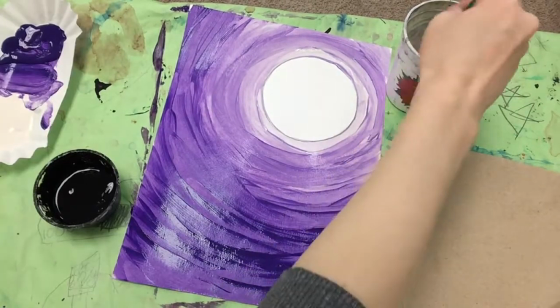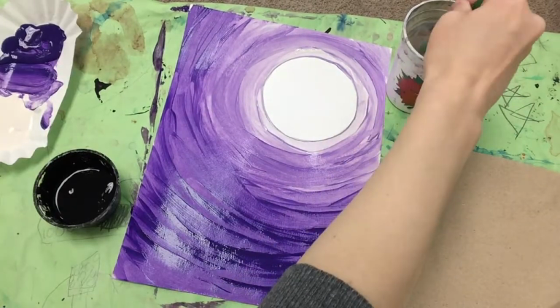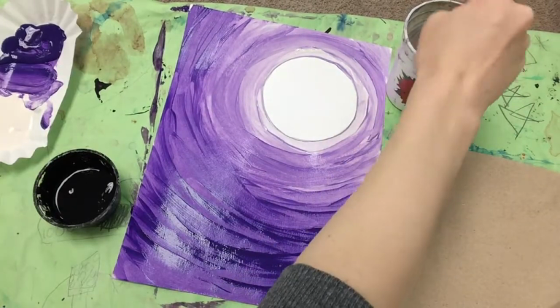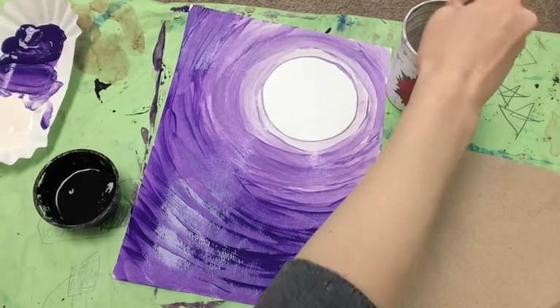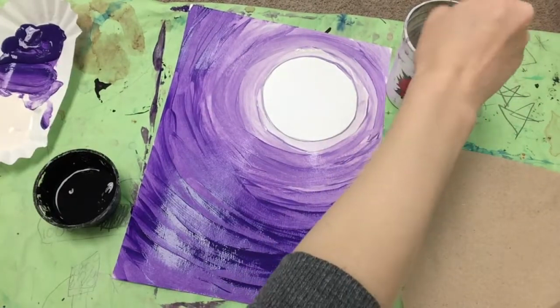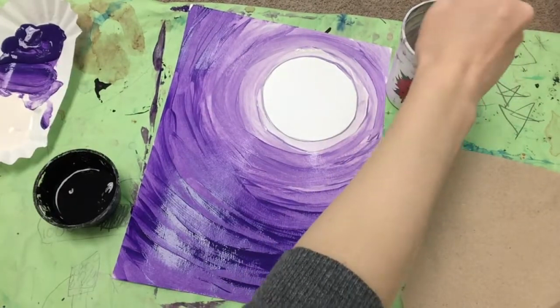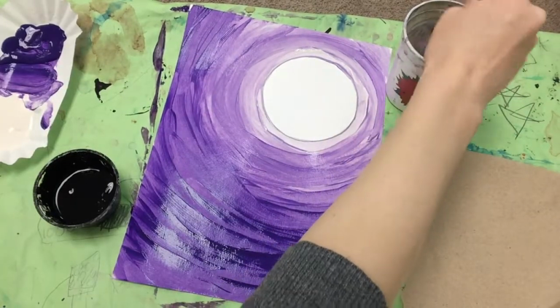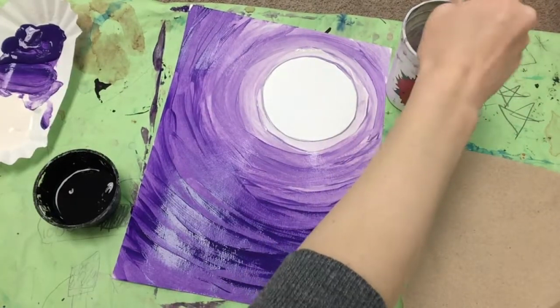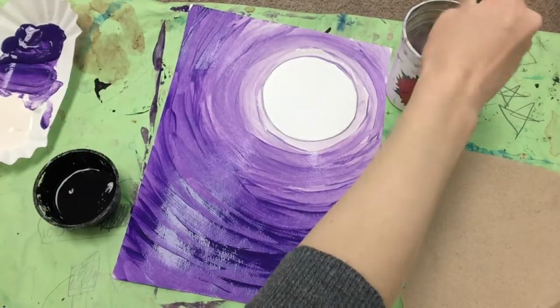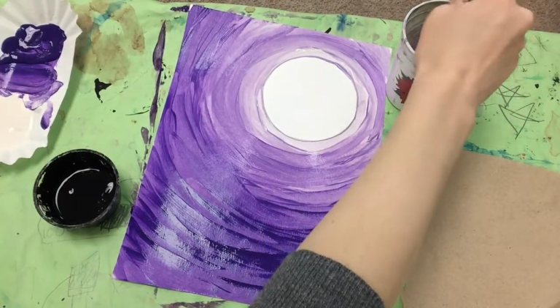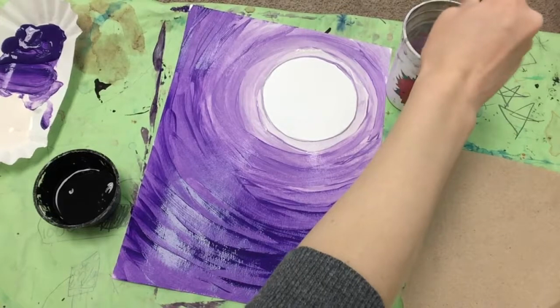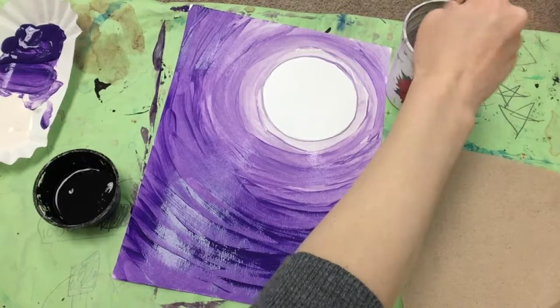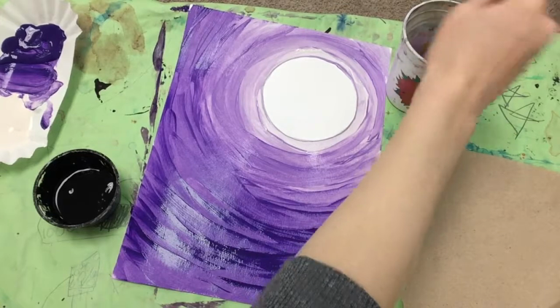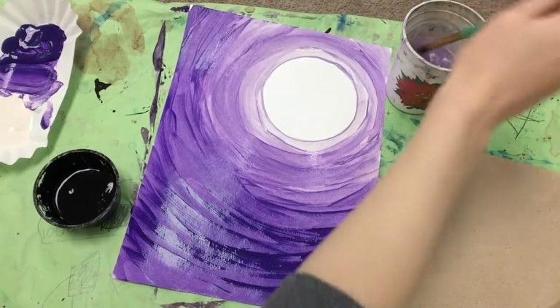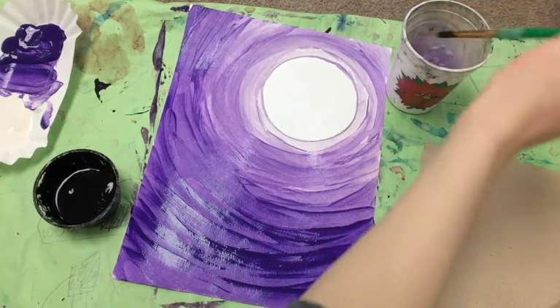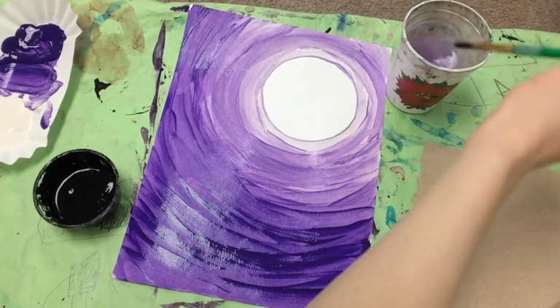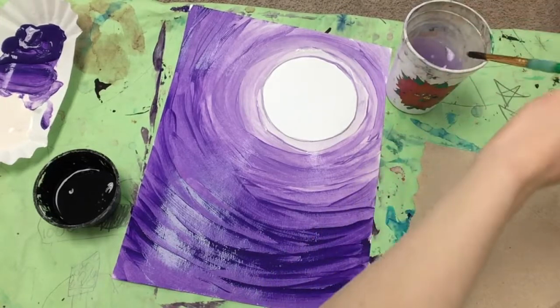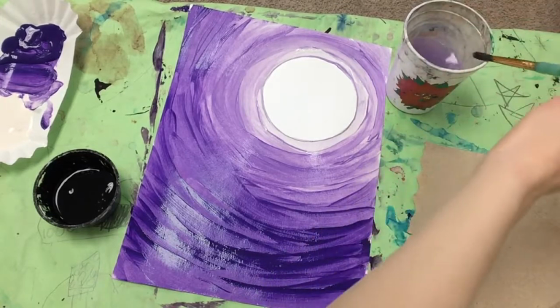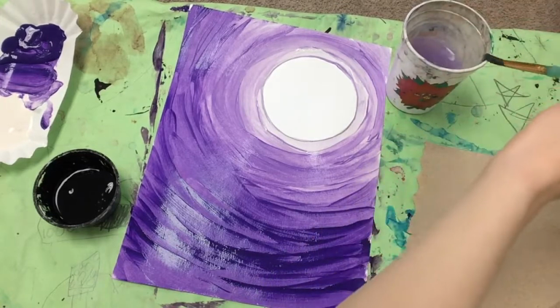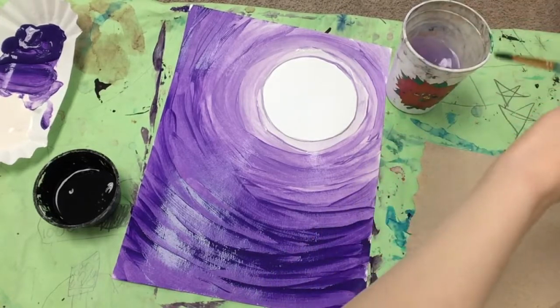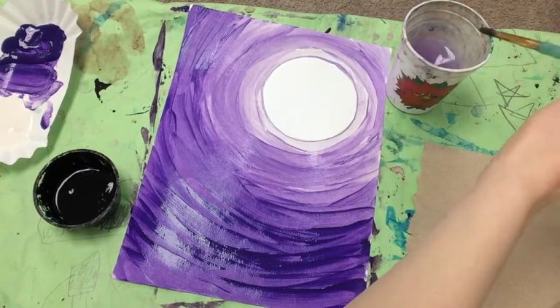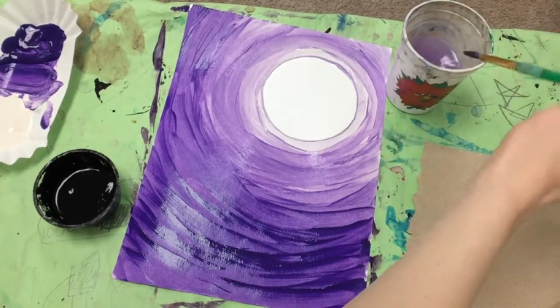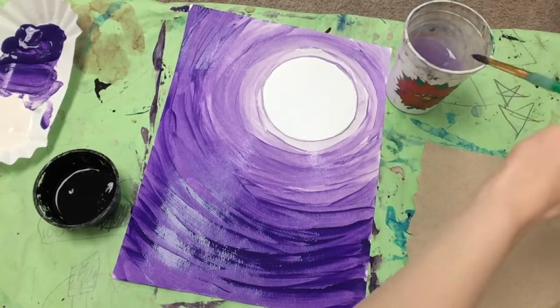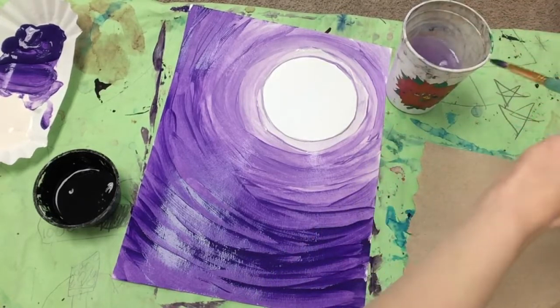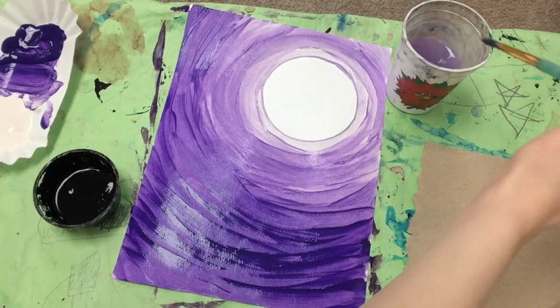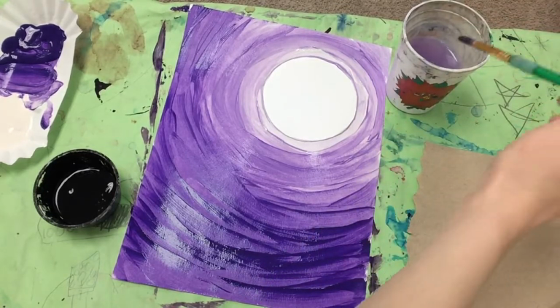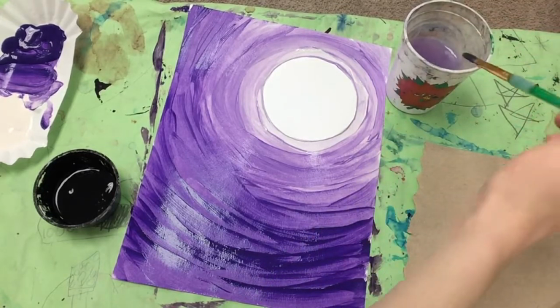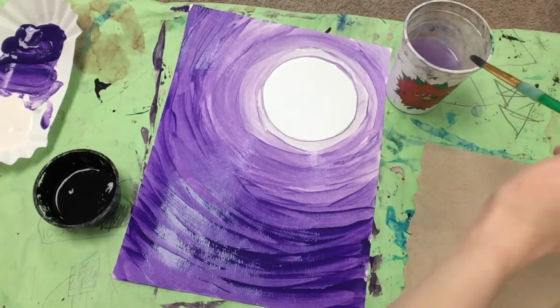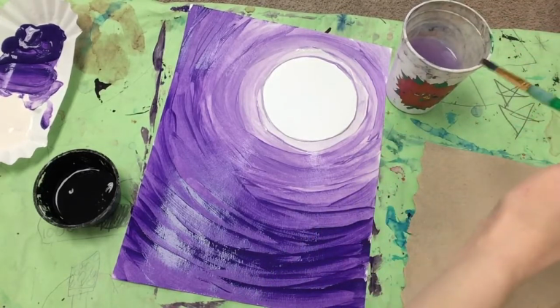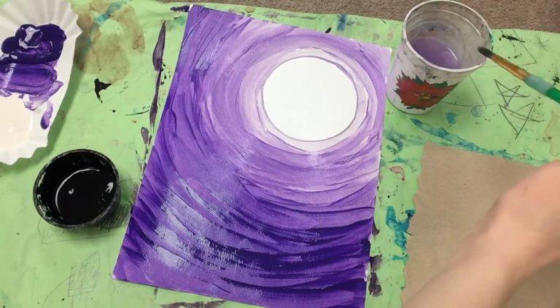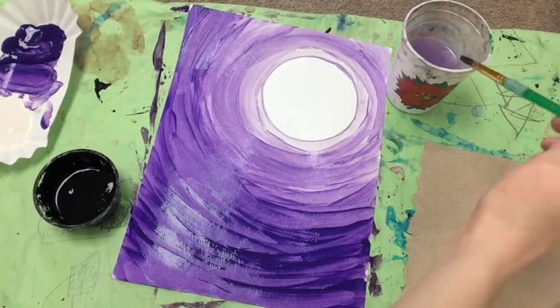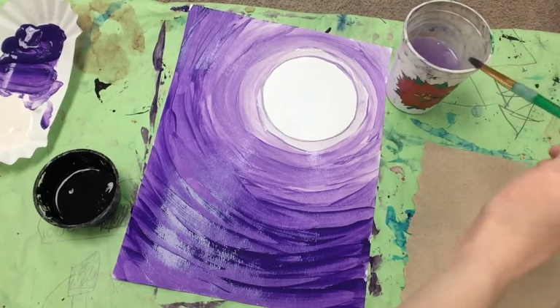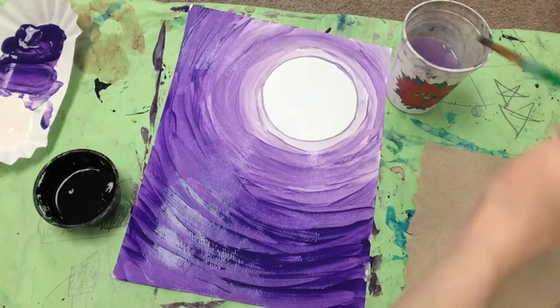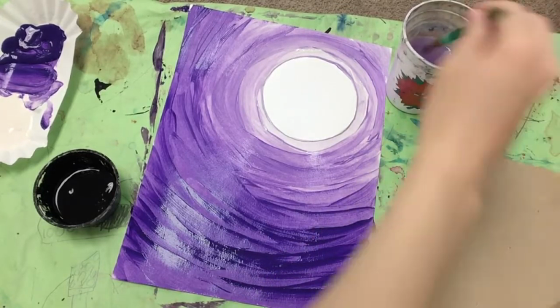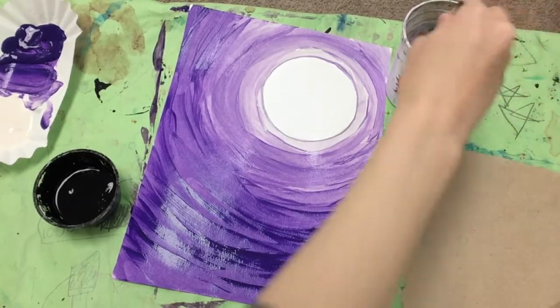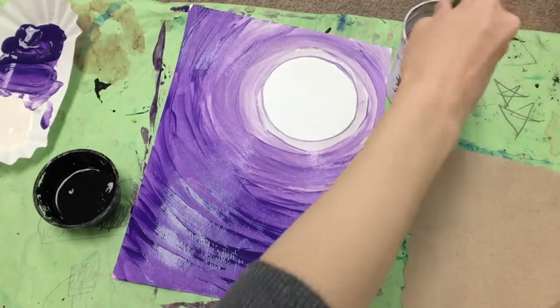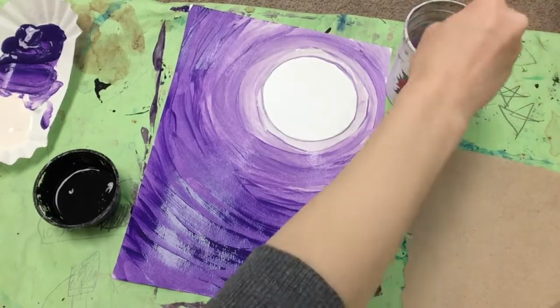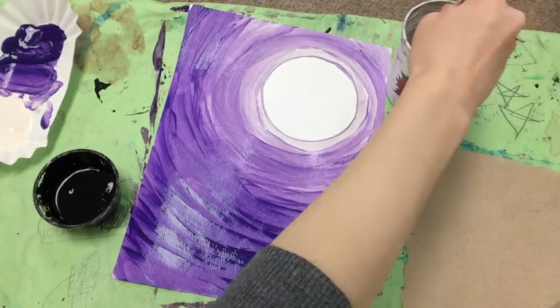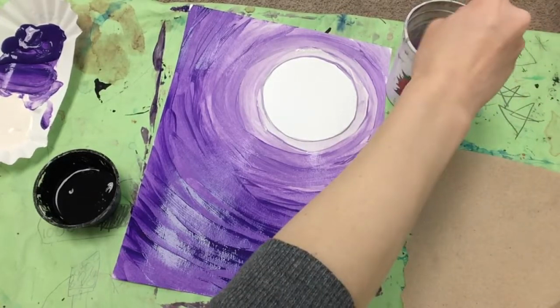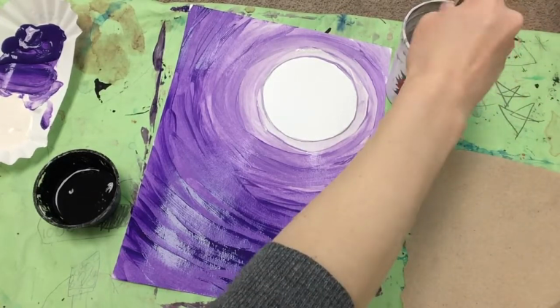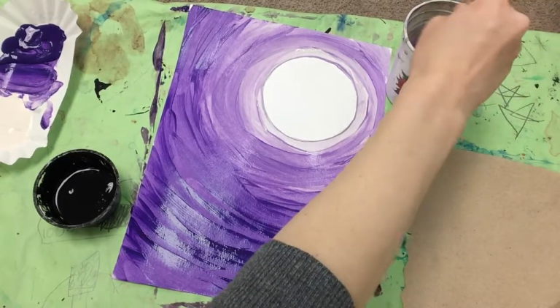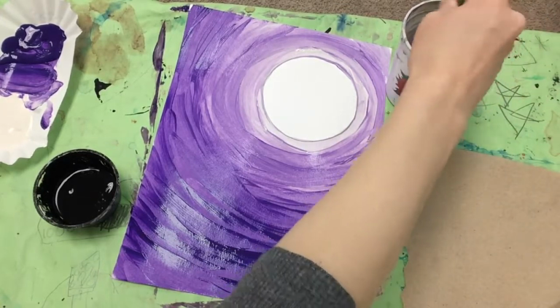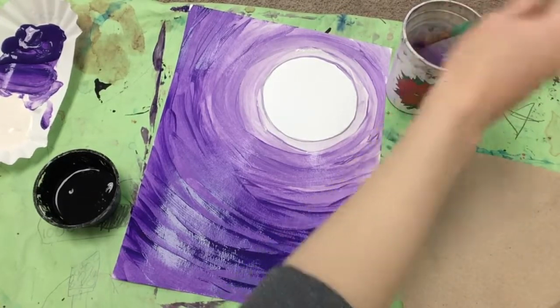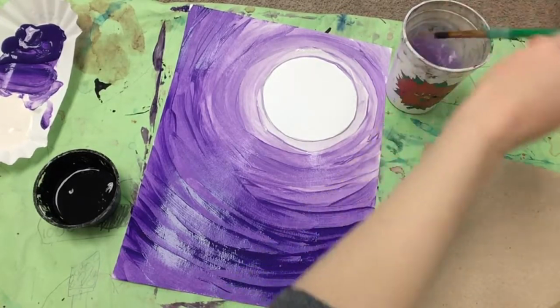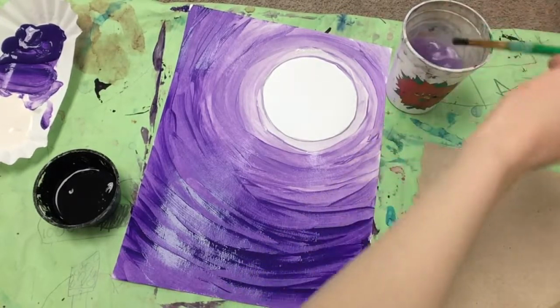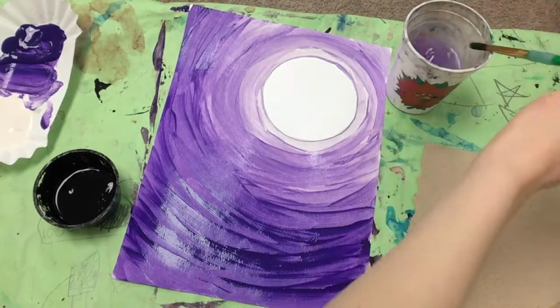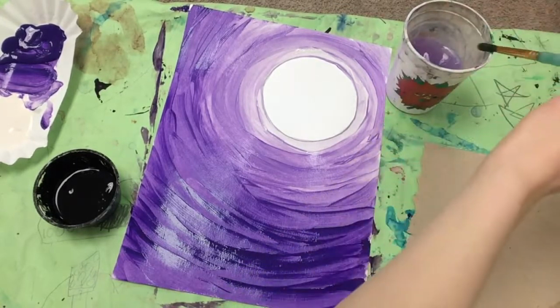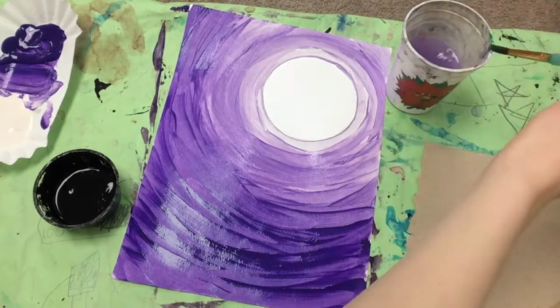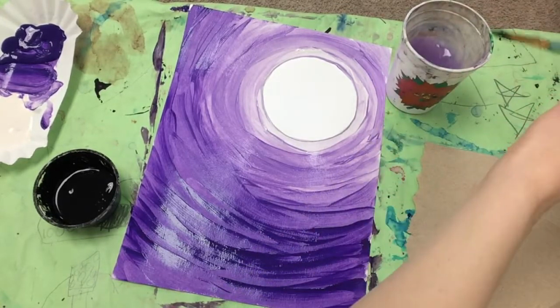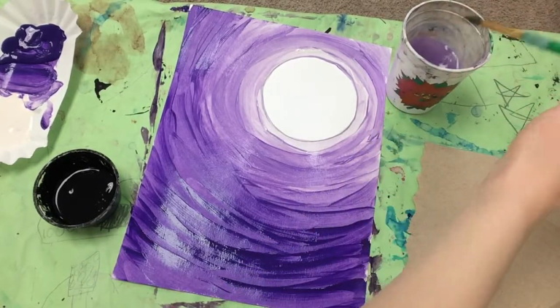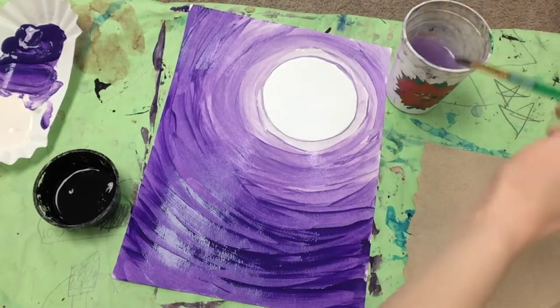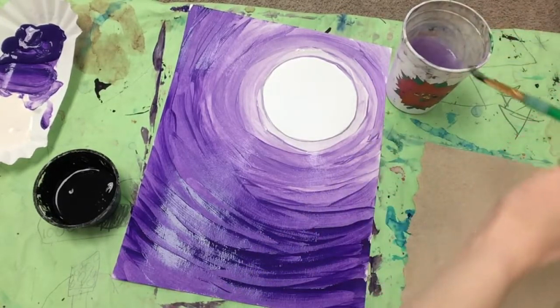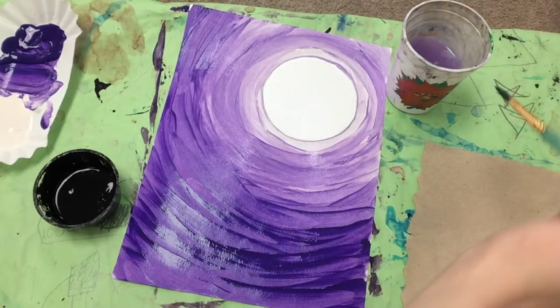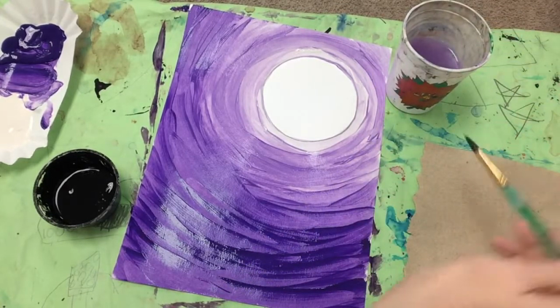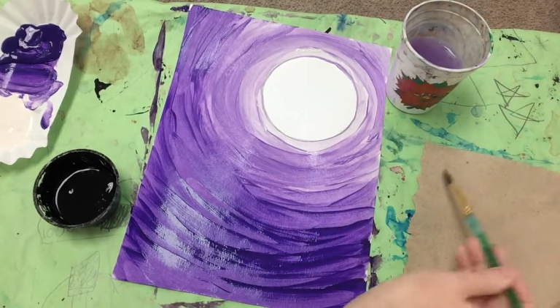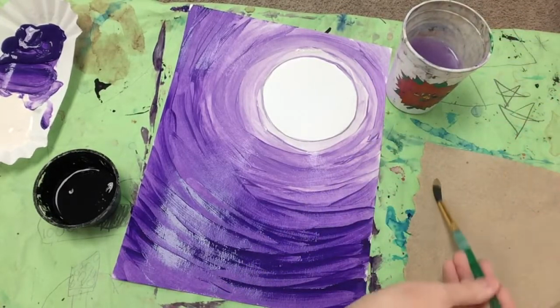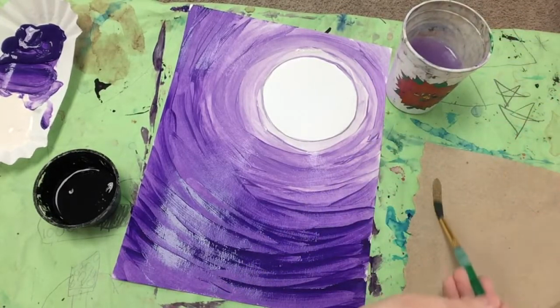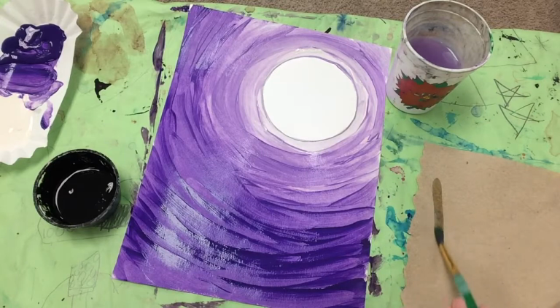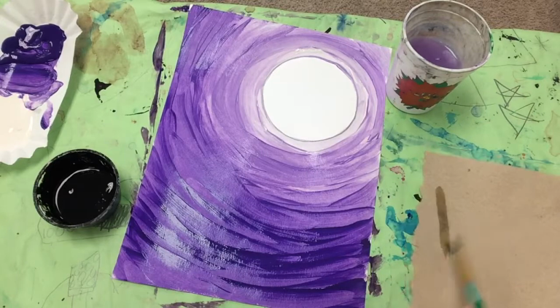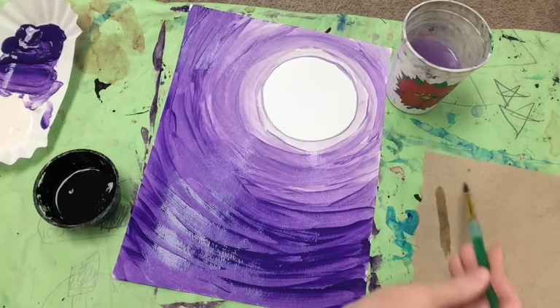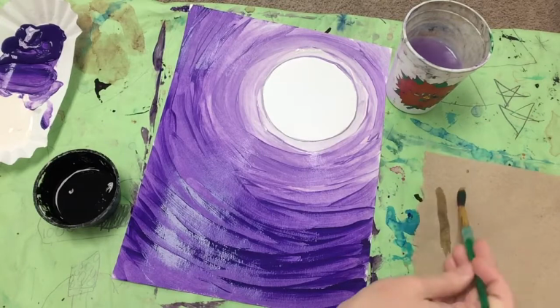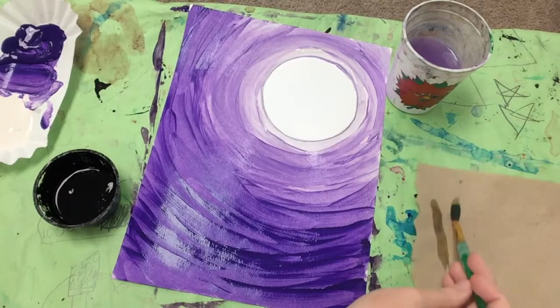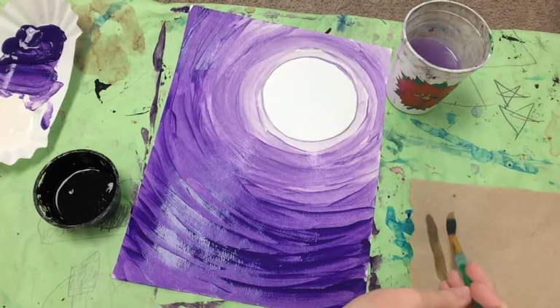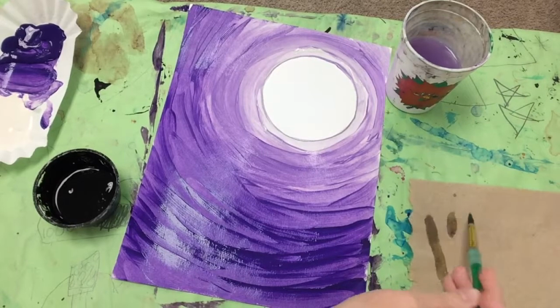Once your background is done, you can rinse off your paintbrush and dry it off as best you can, and come get black paint.